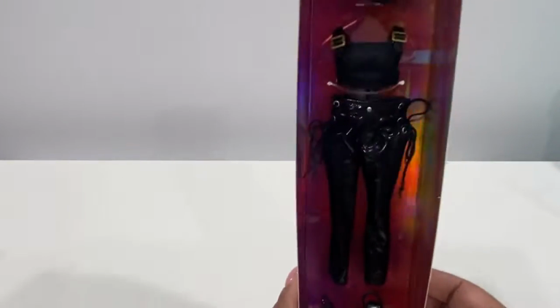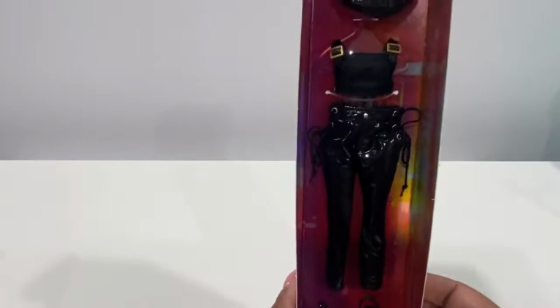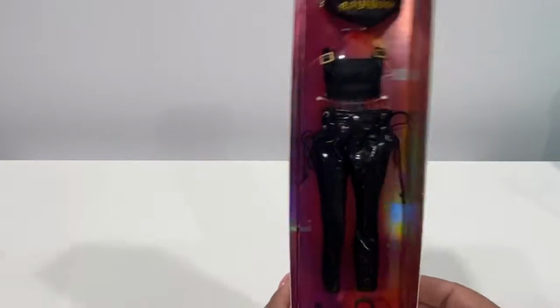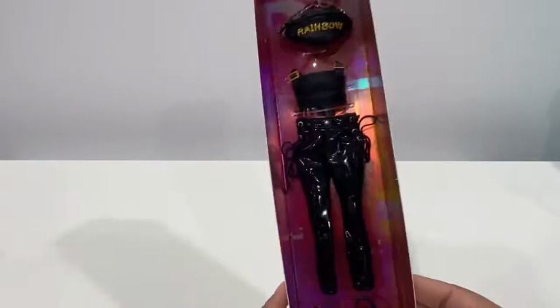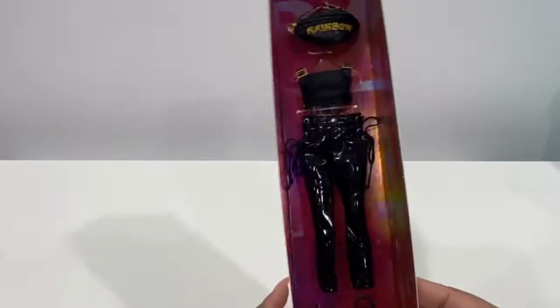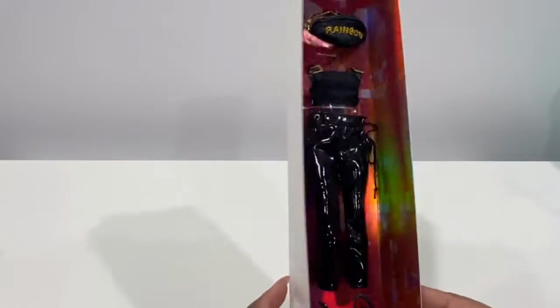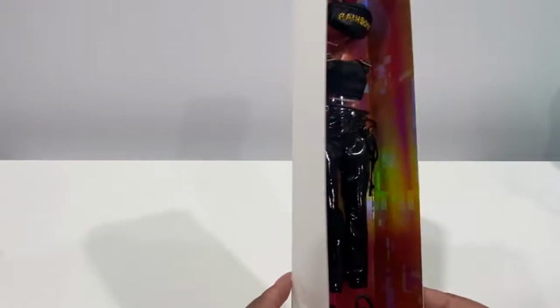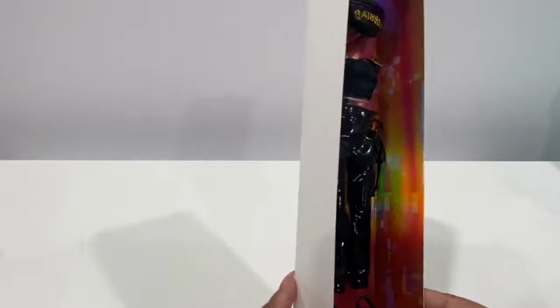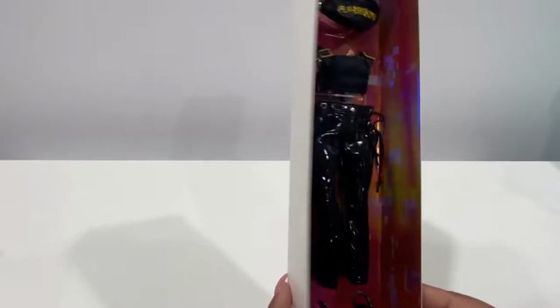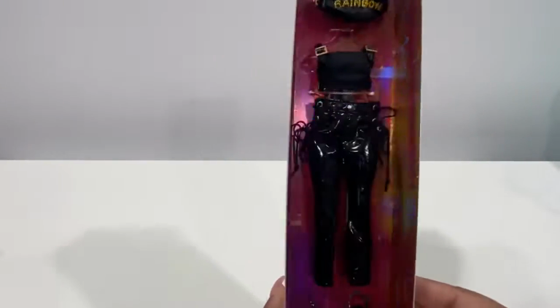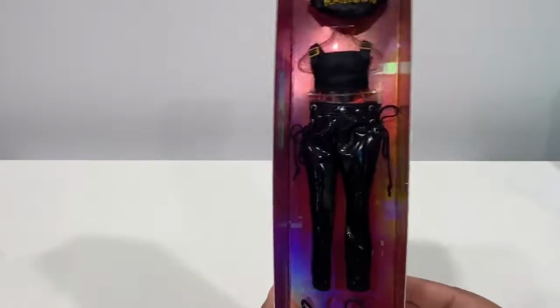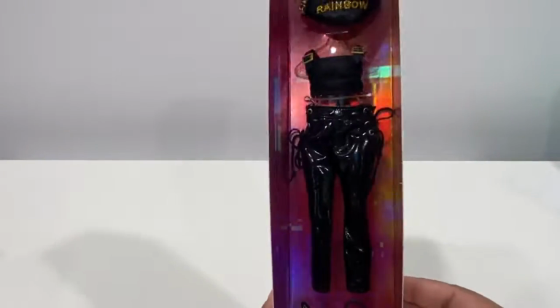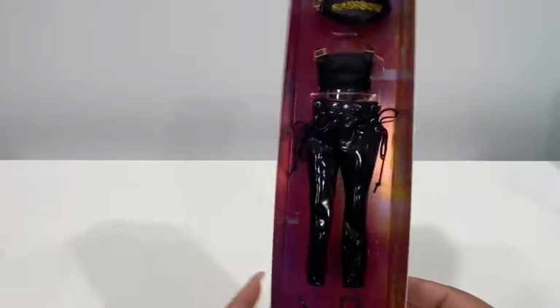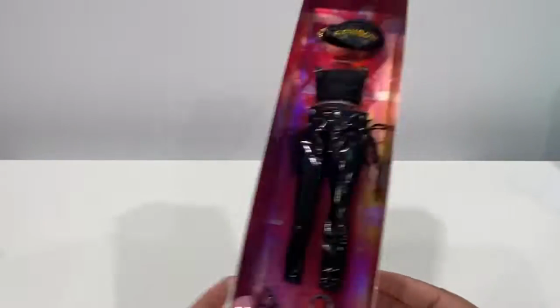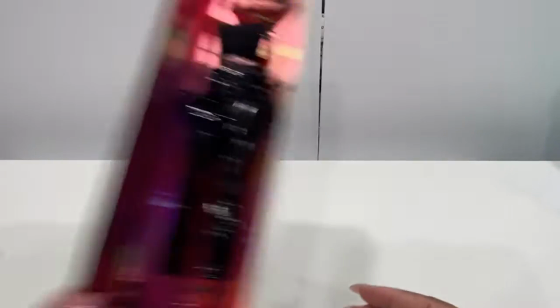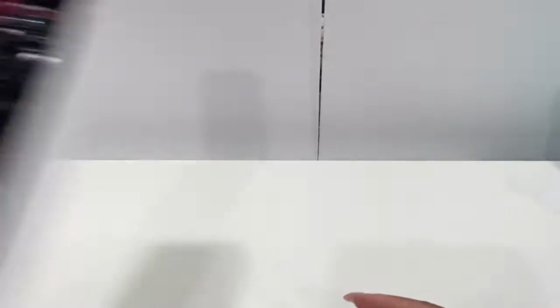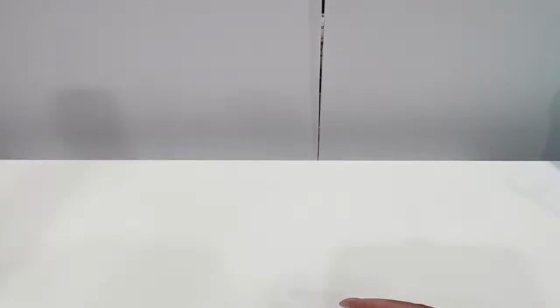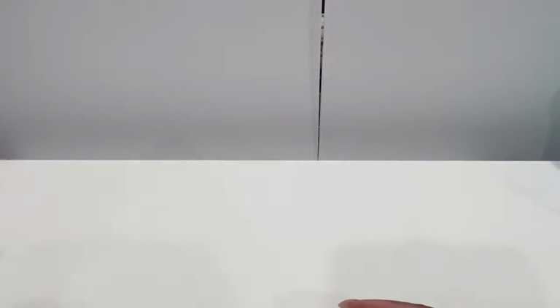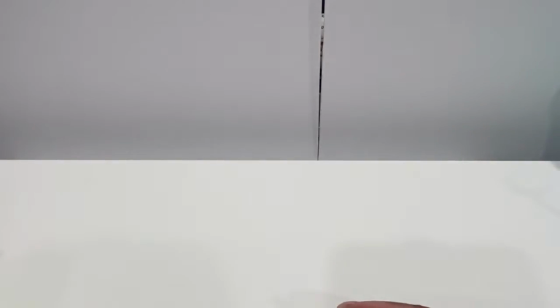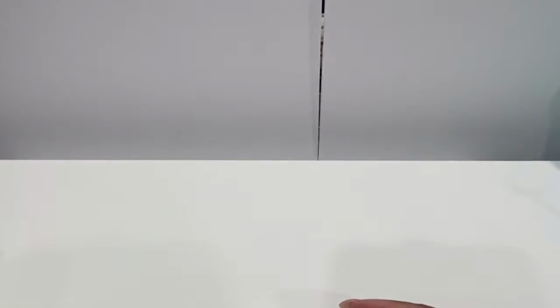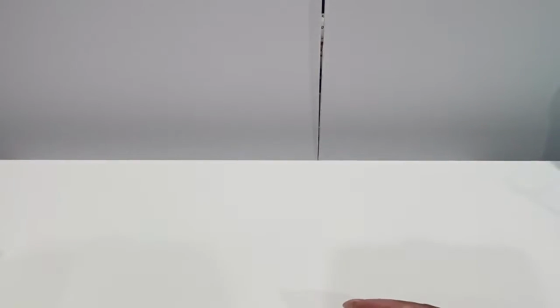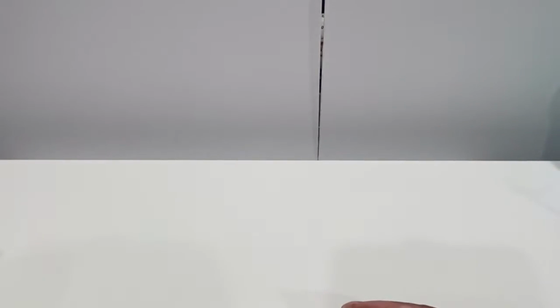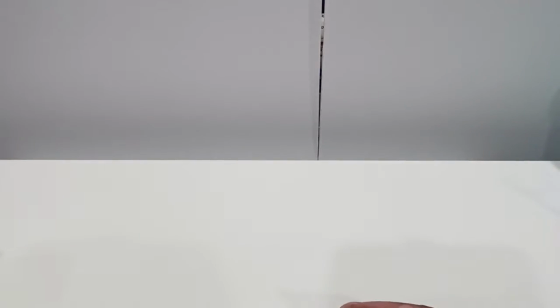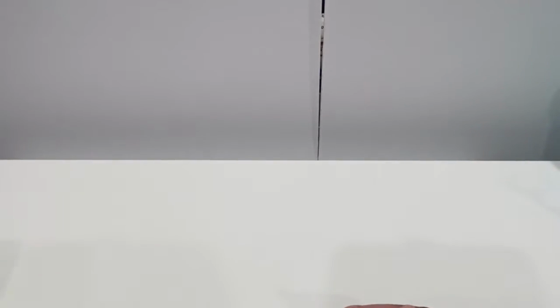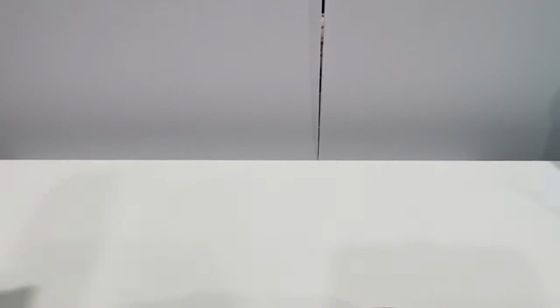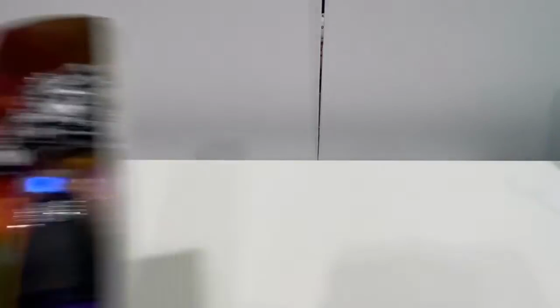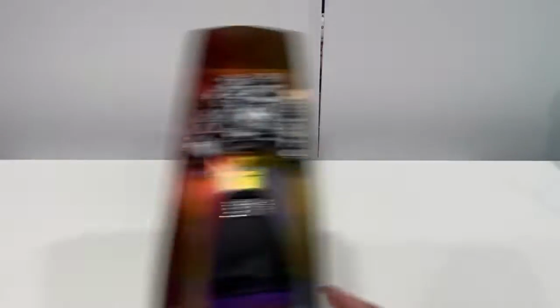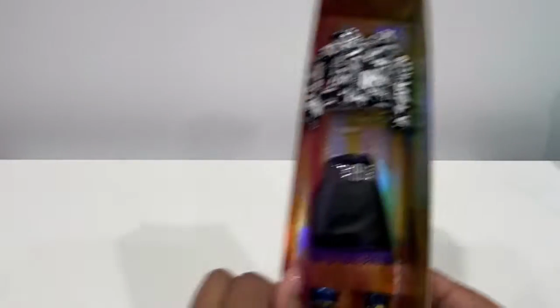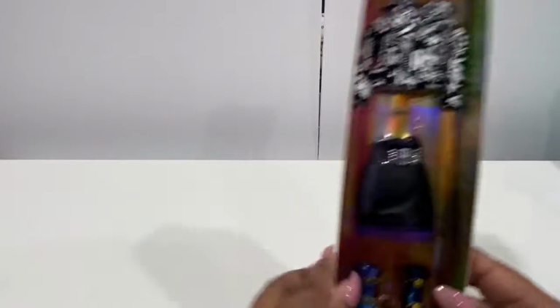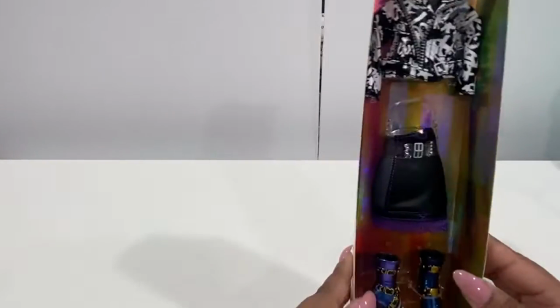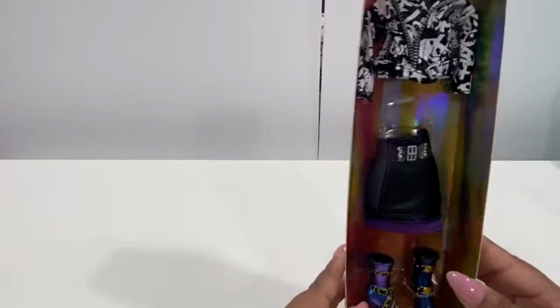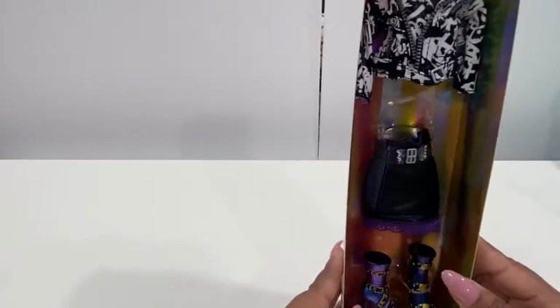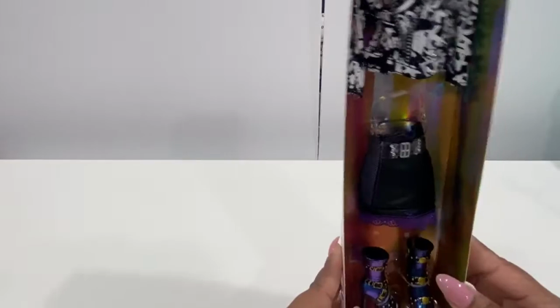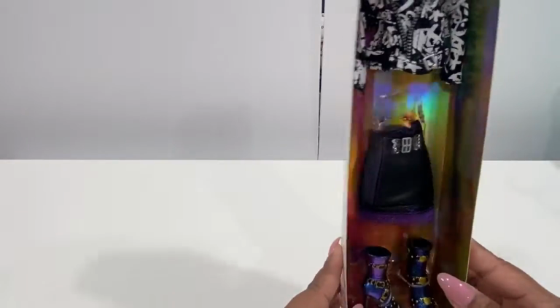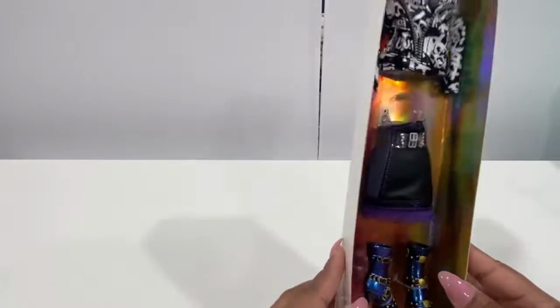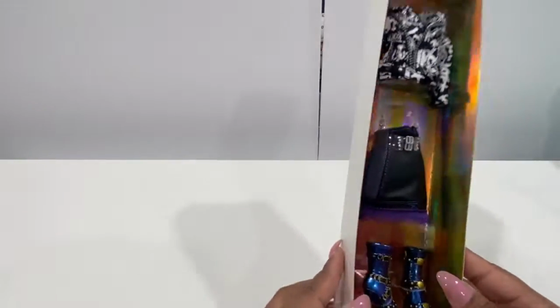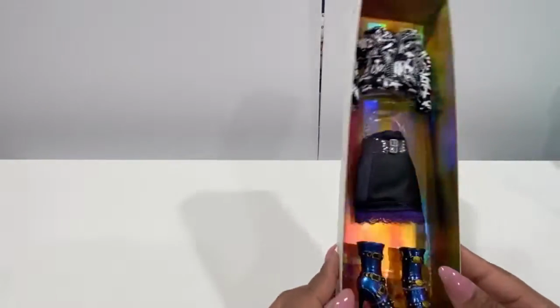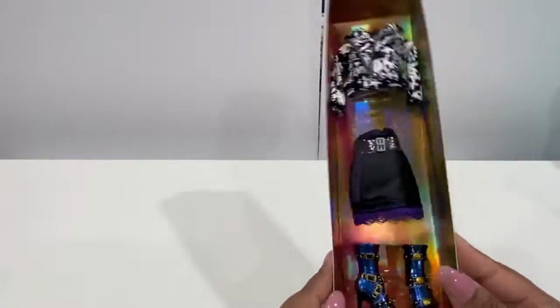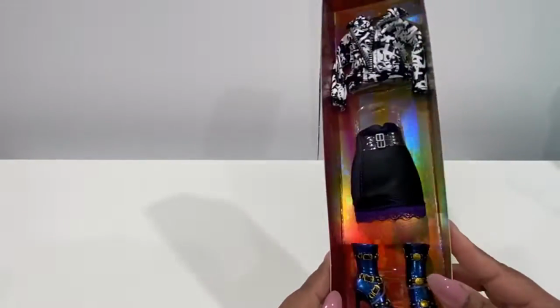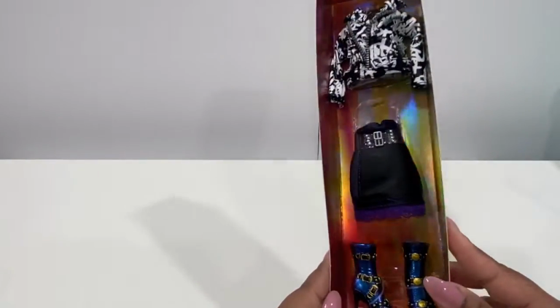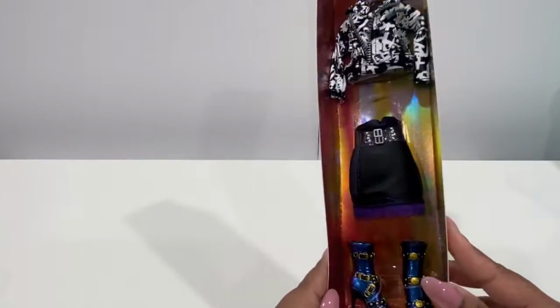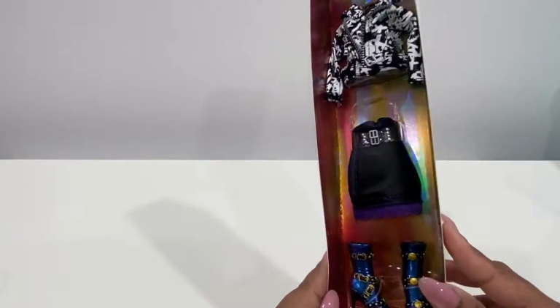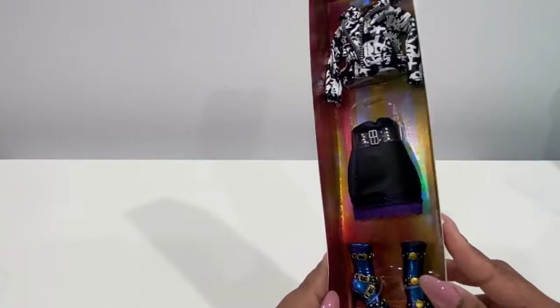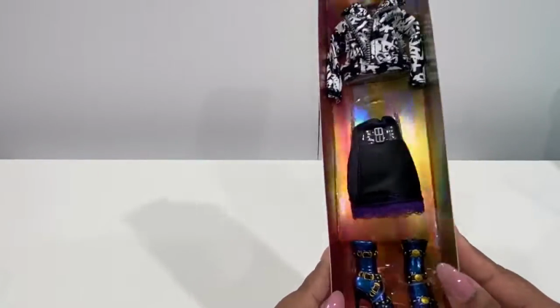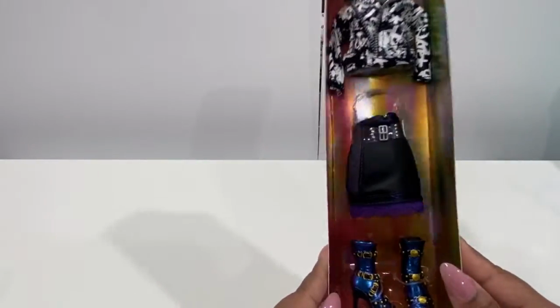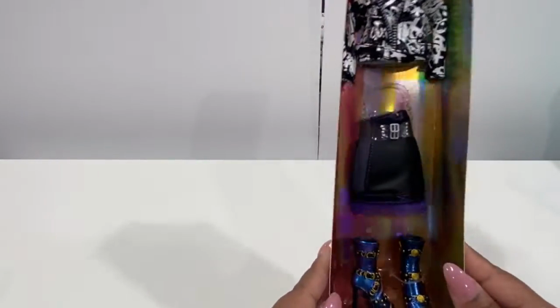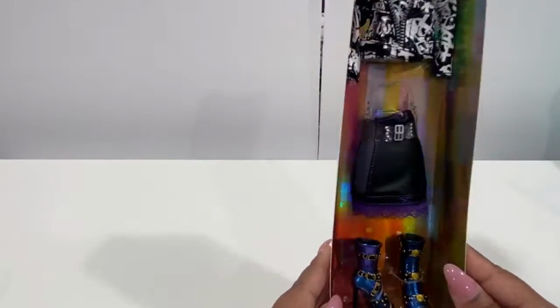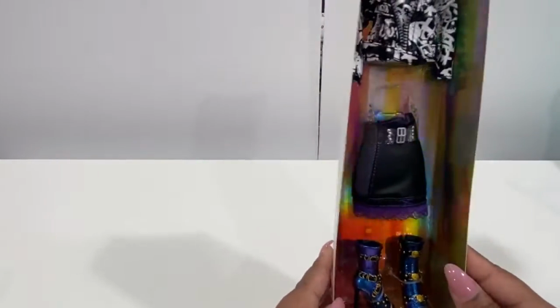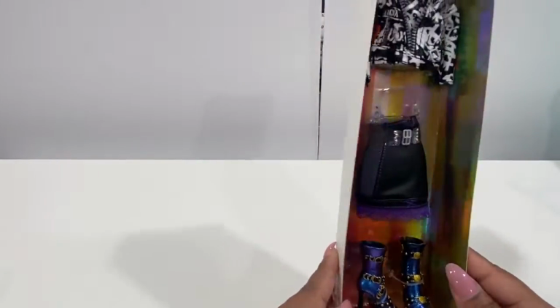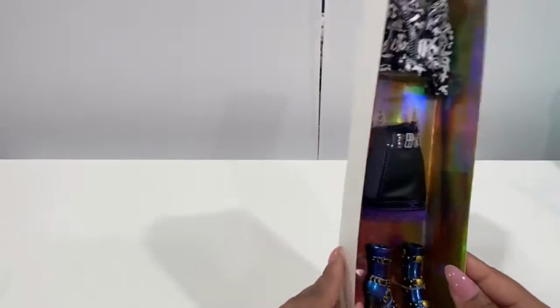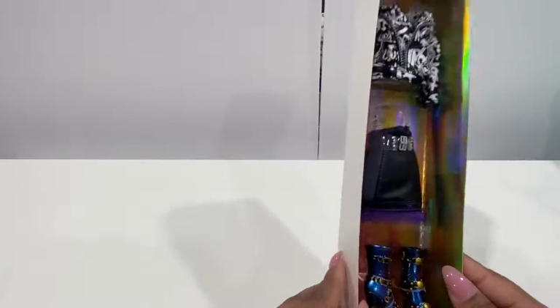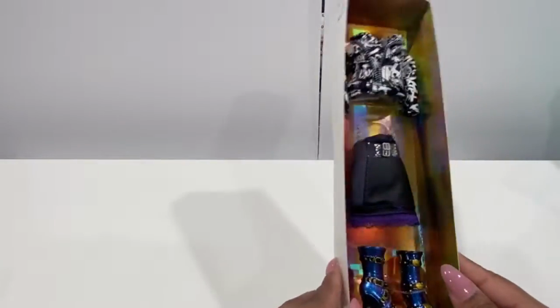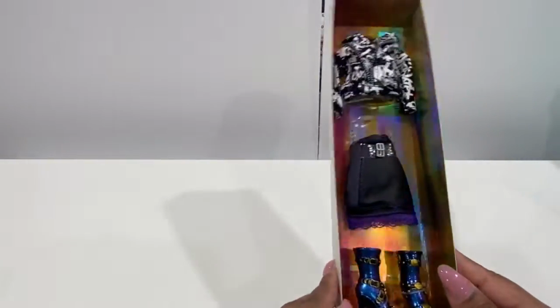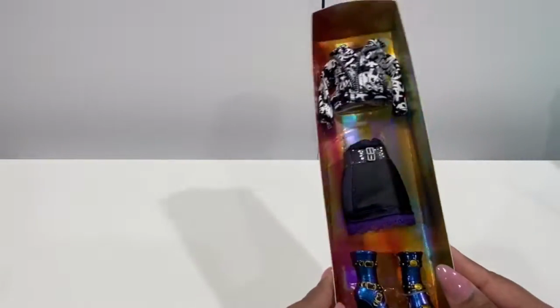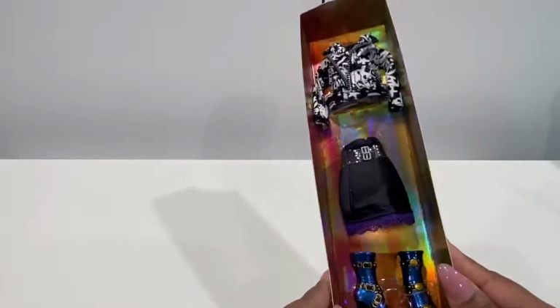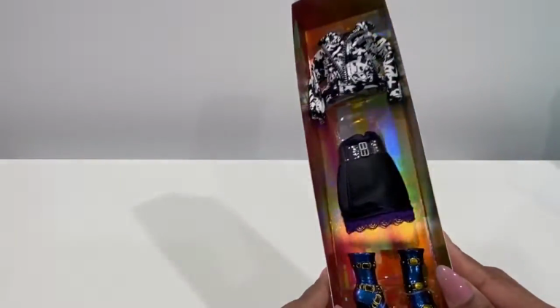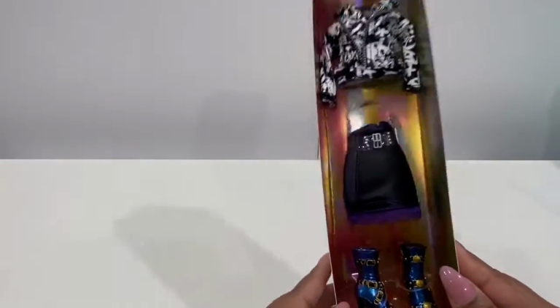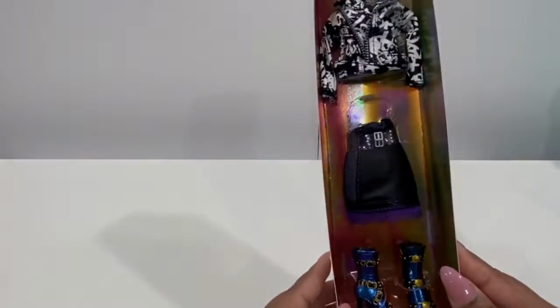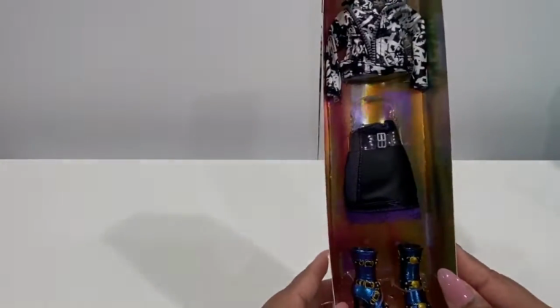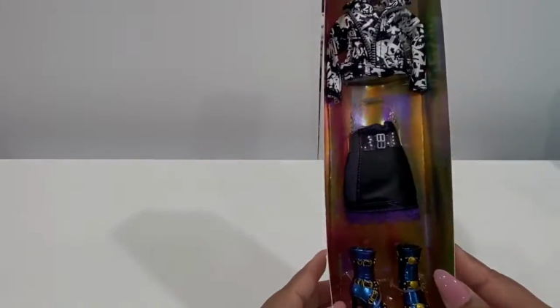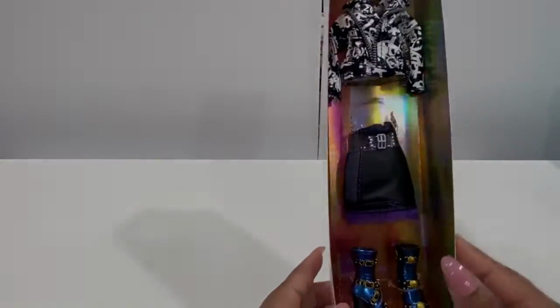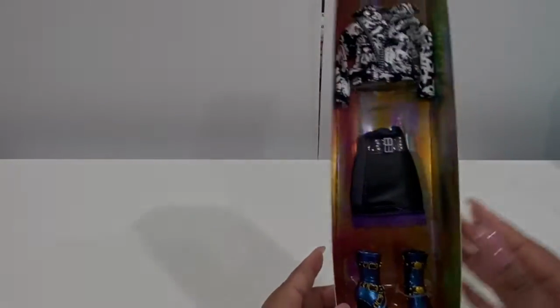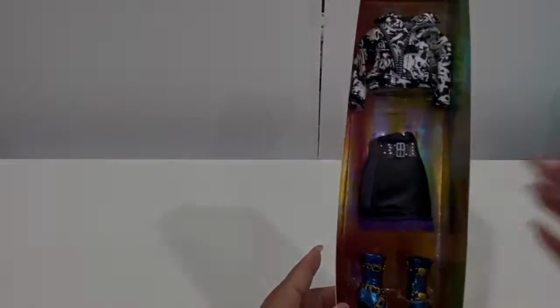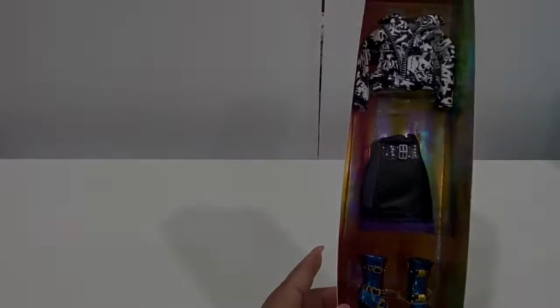I'm going to dress her up. I want to see how she looks in this one because this is my favorite outfit of them all, and I will be right back.